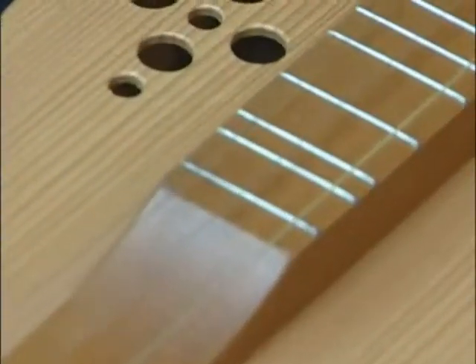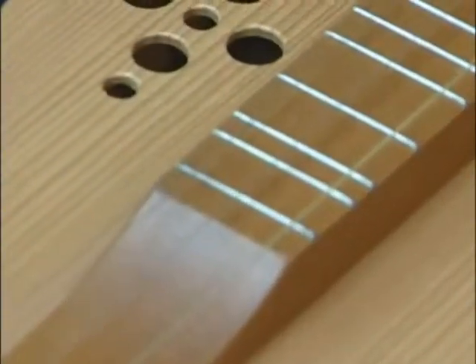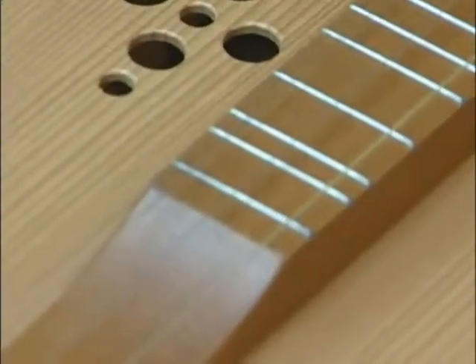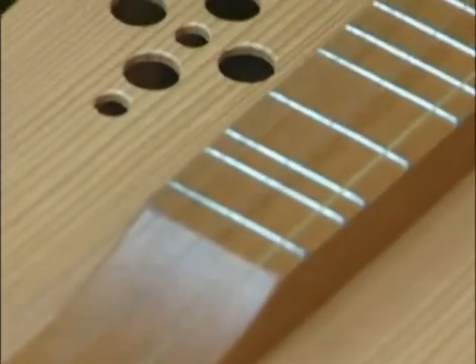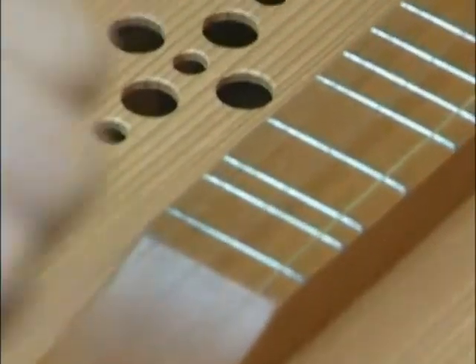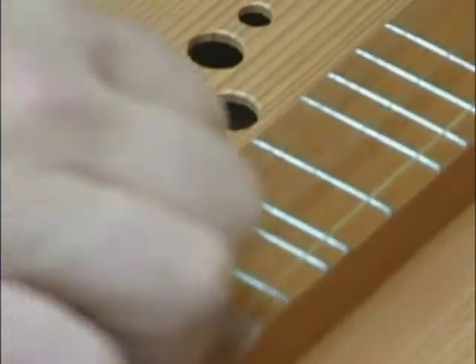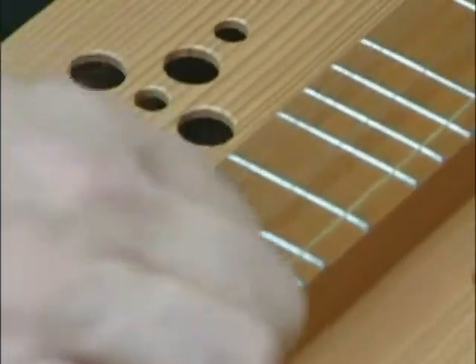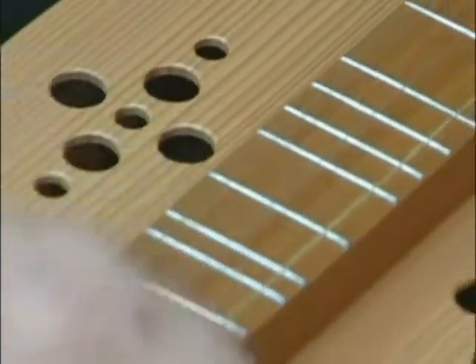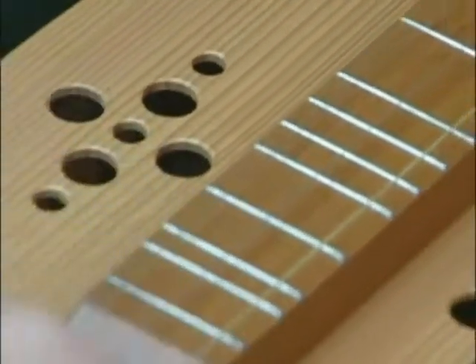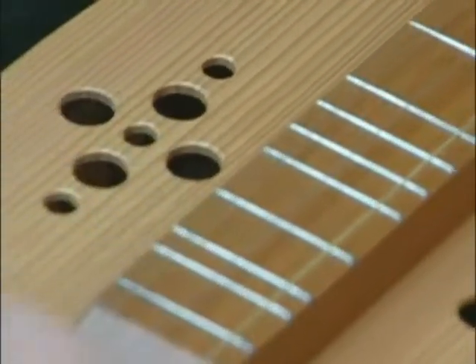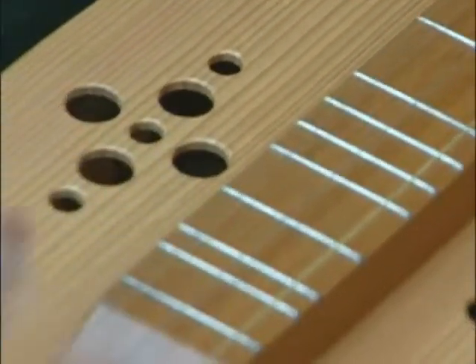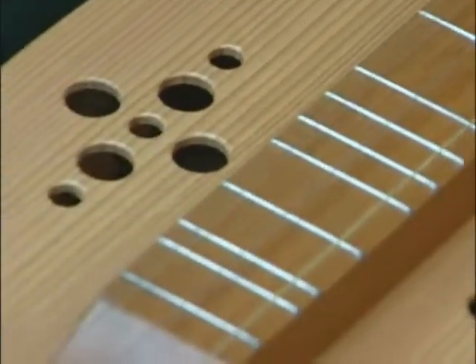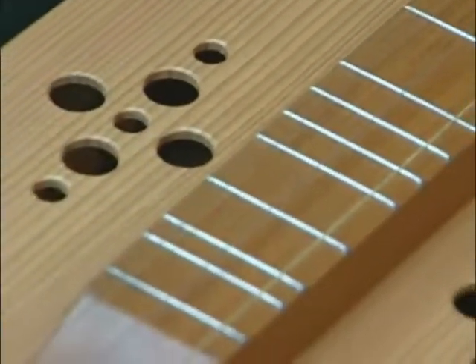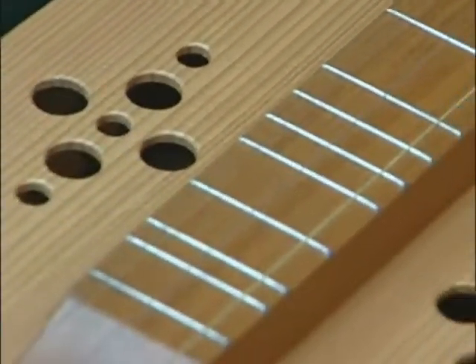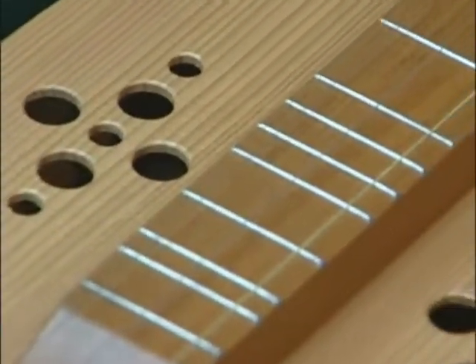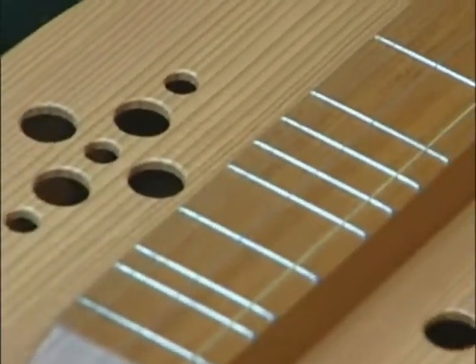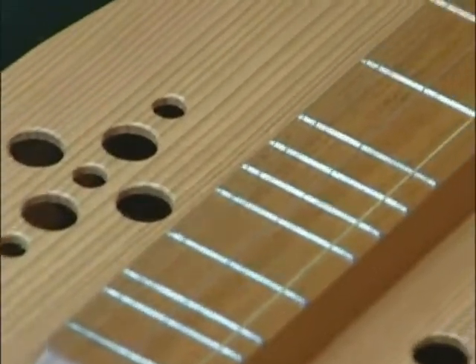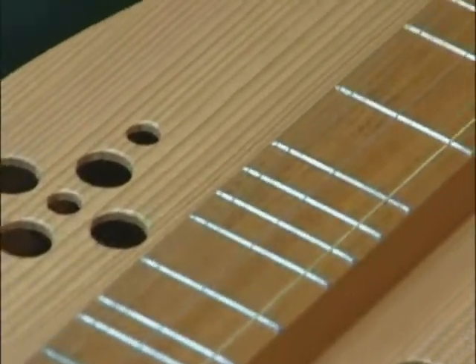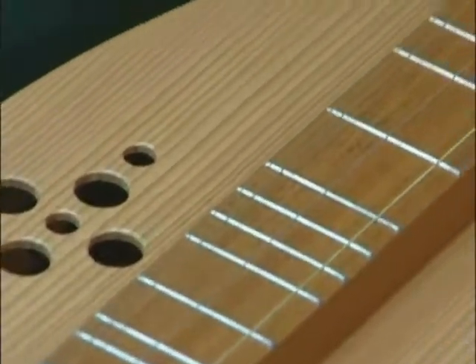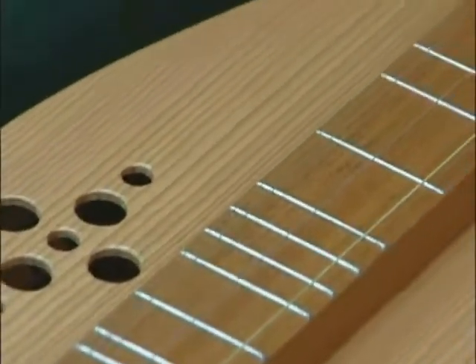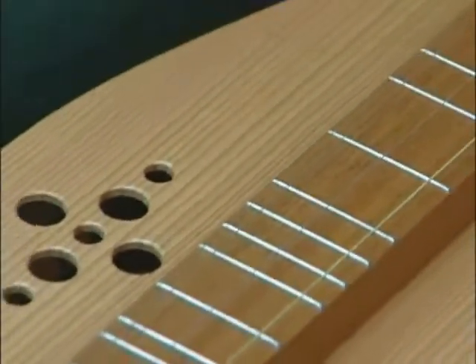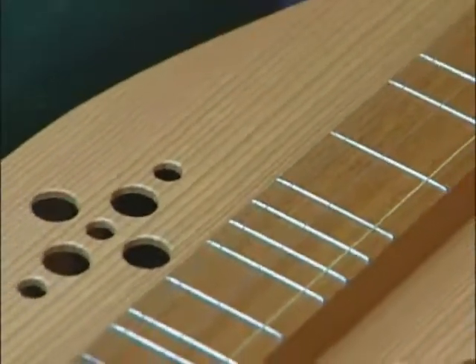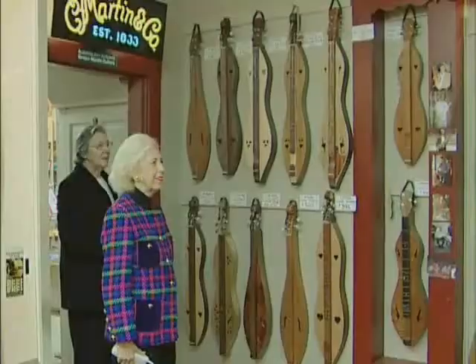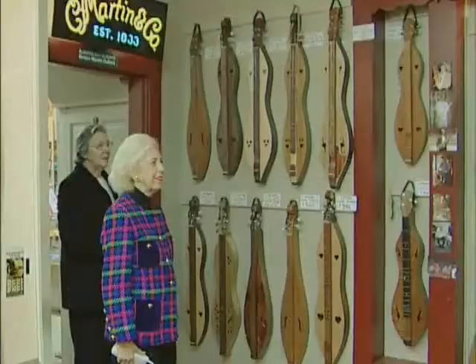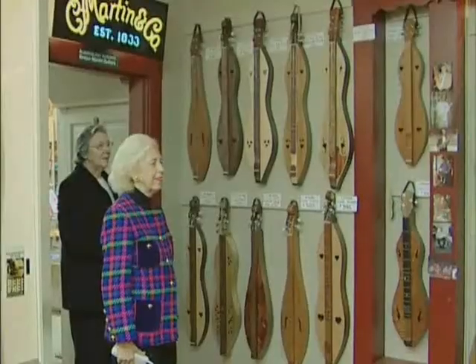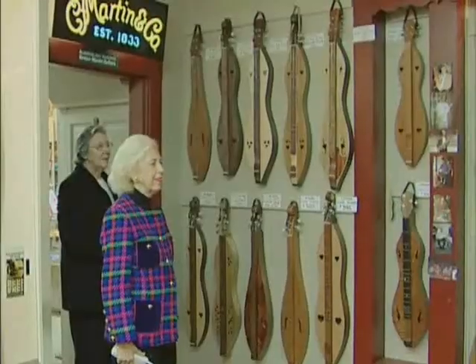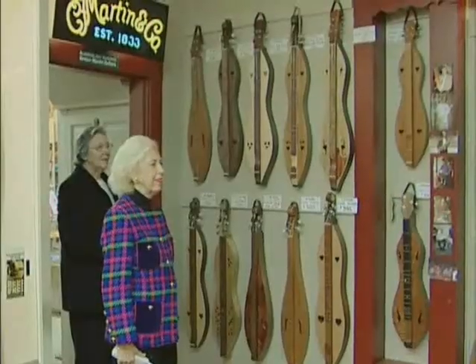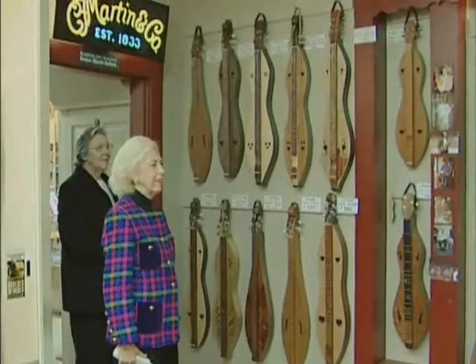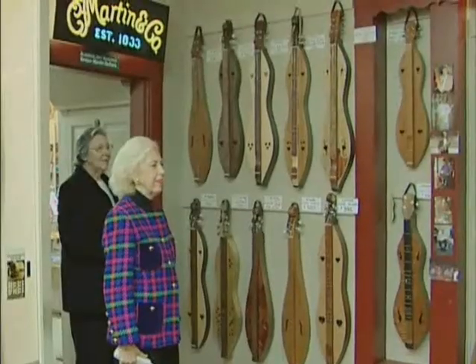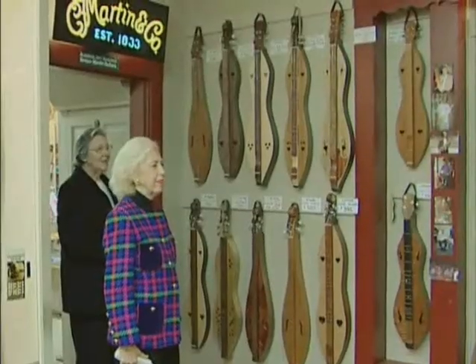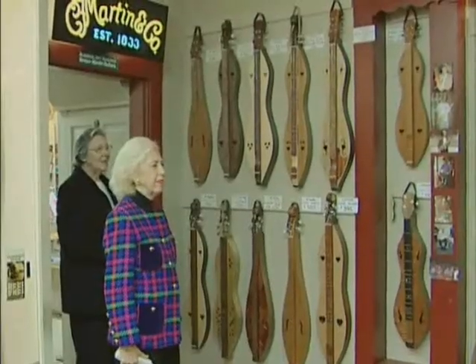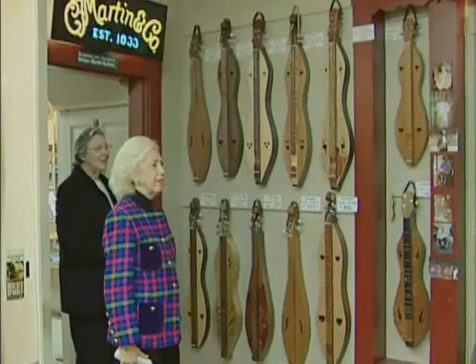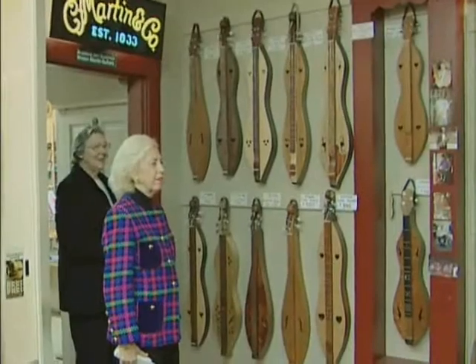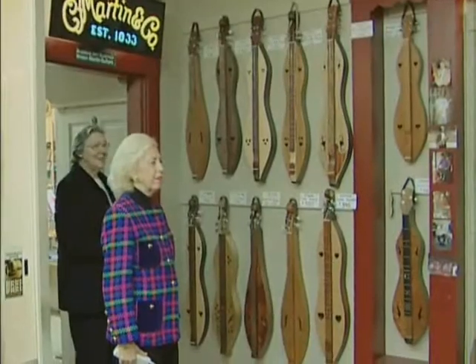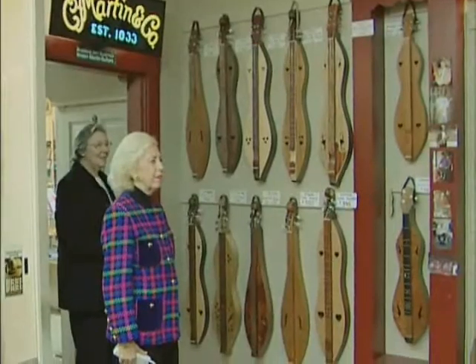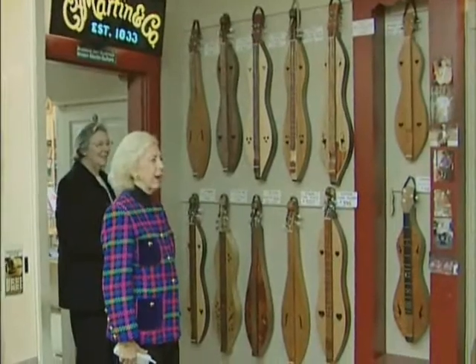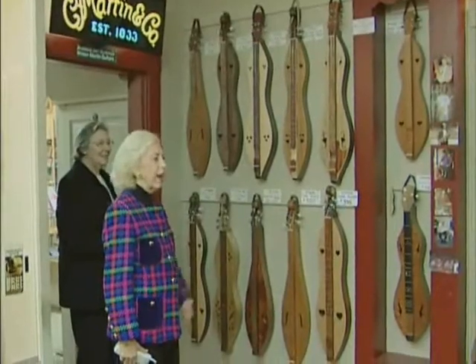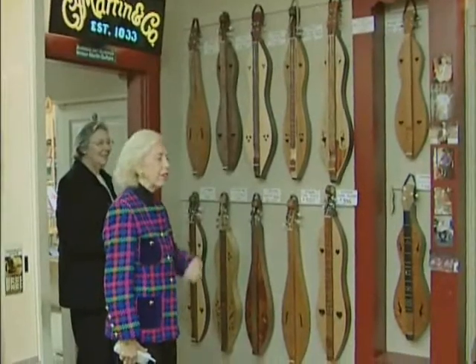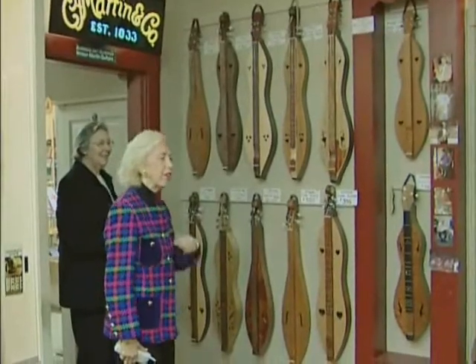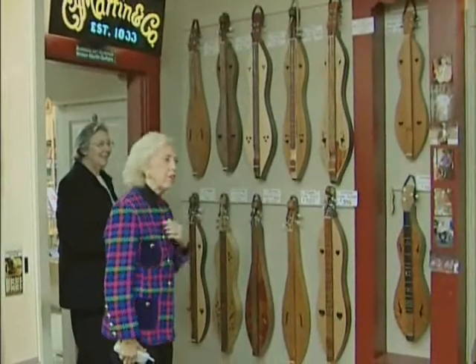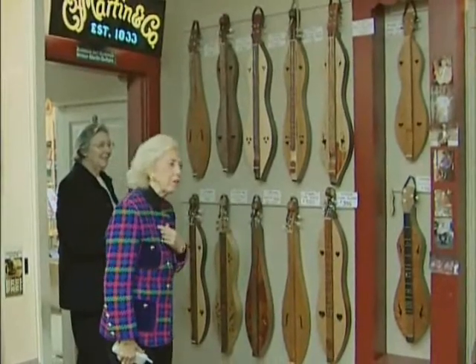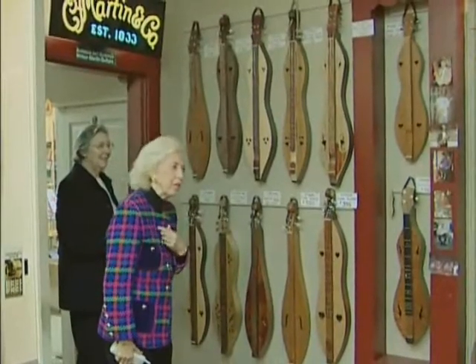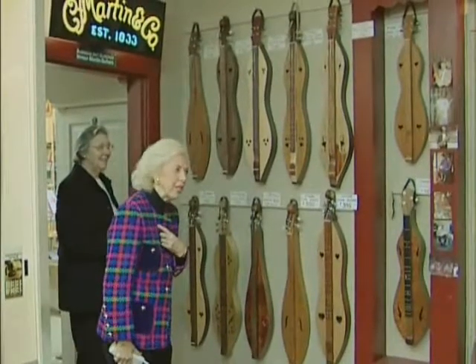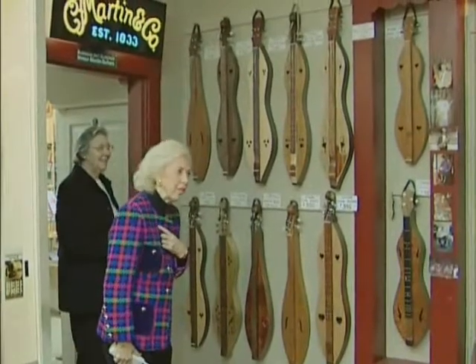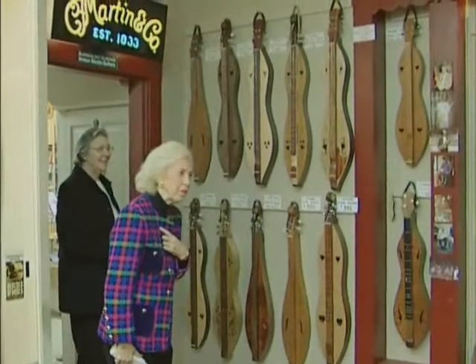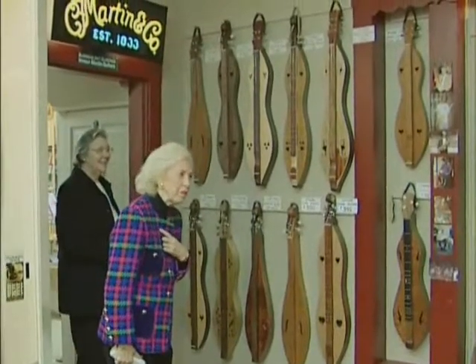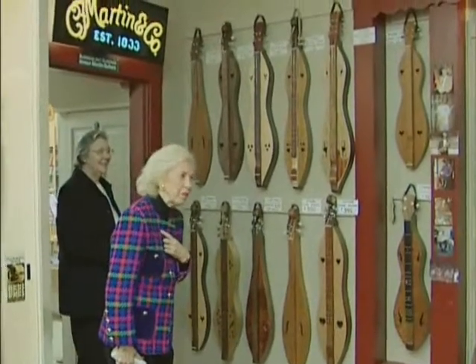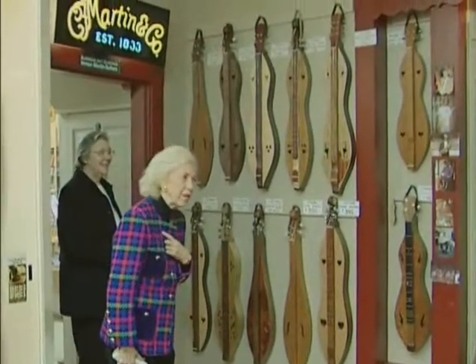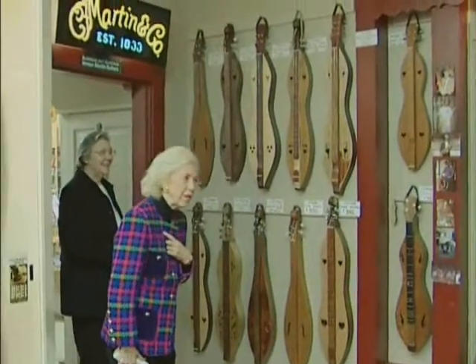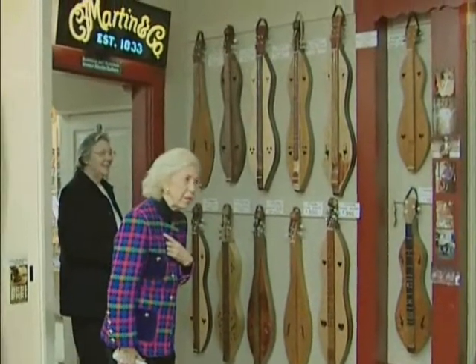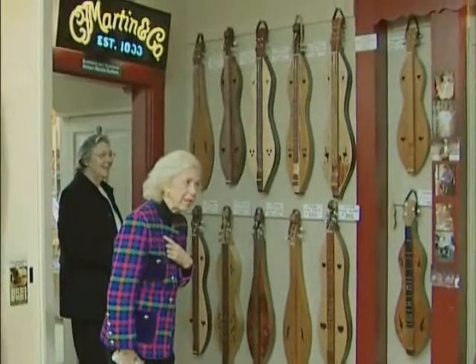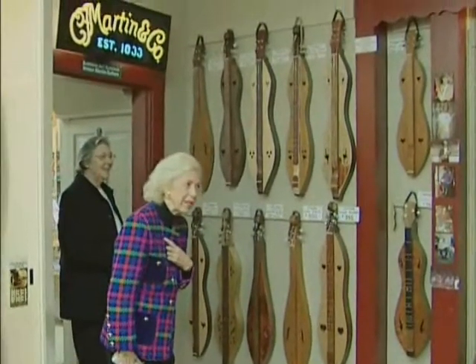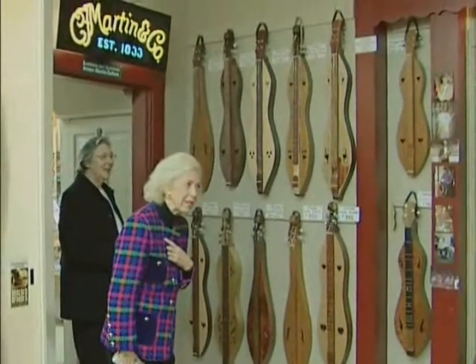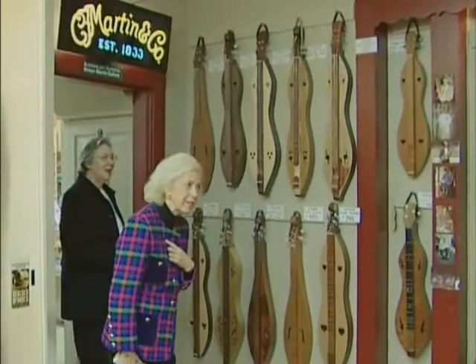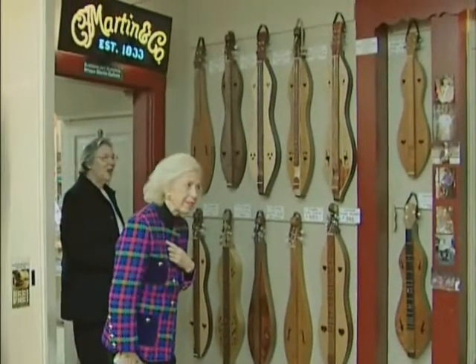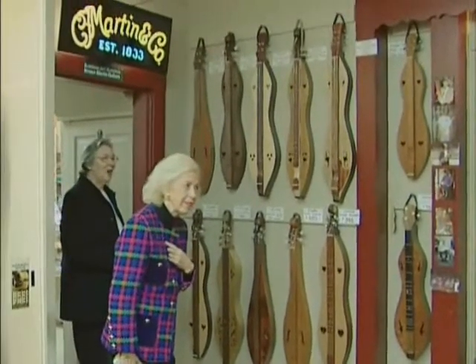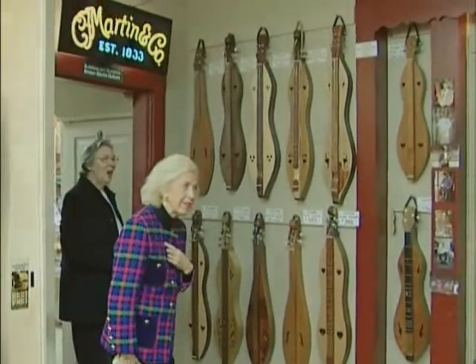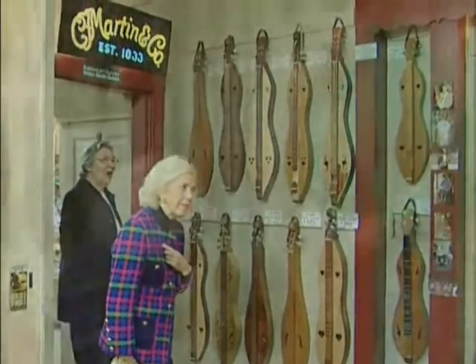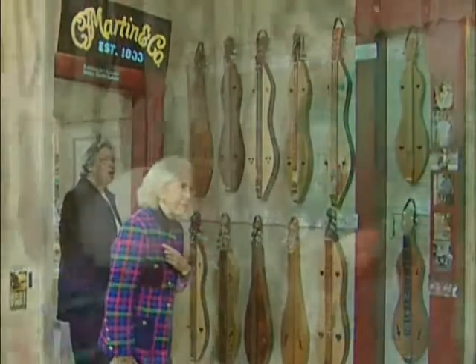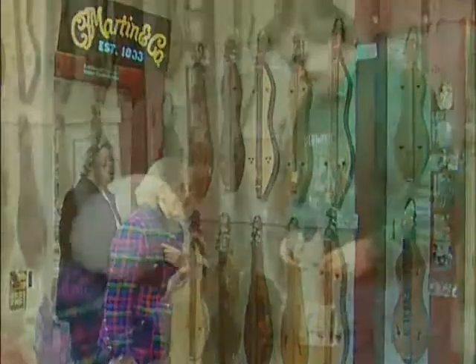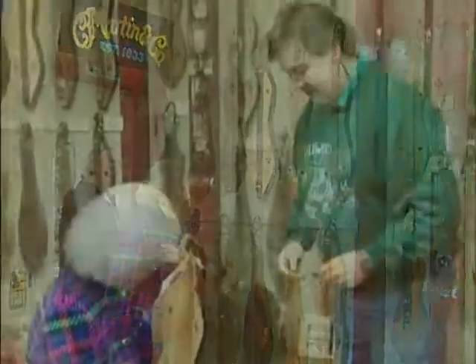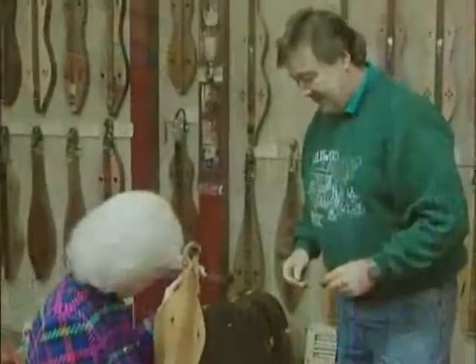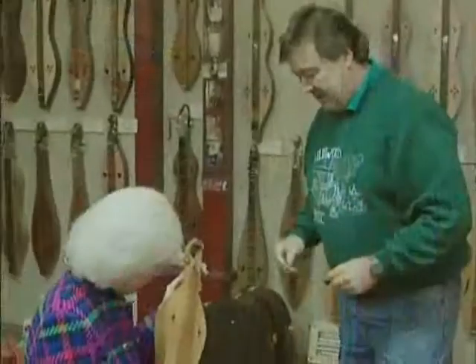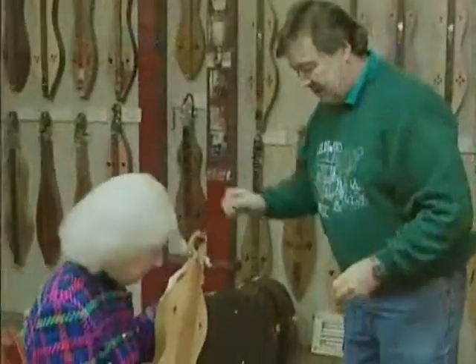Who teaches somebody how to play one of those? You can play them well in about 10 minutes. I can learn to play dulcimer in 10 minutes — I can have you playing in less than that.